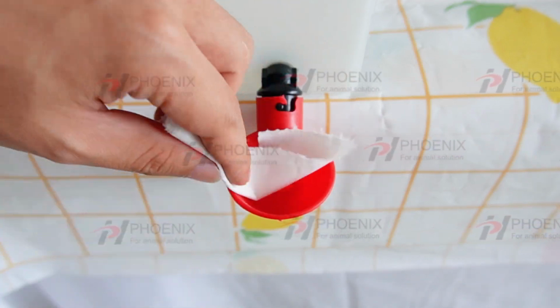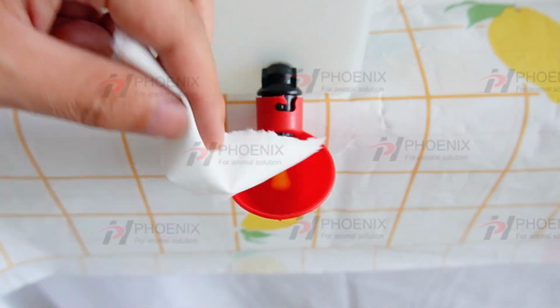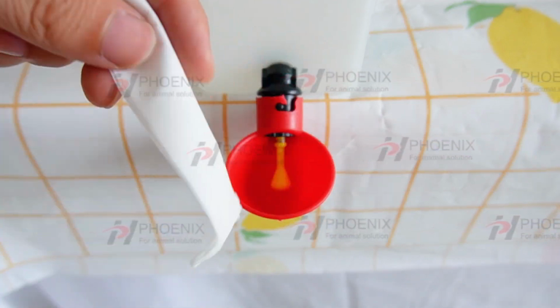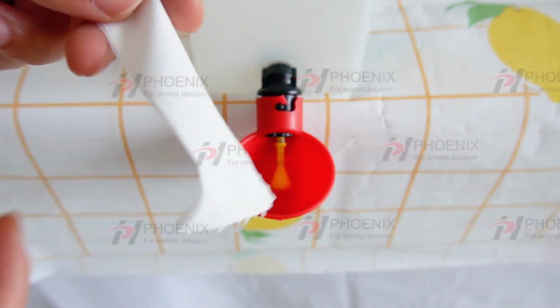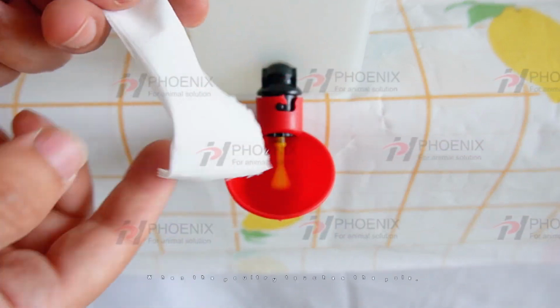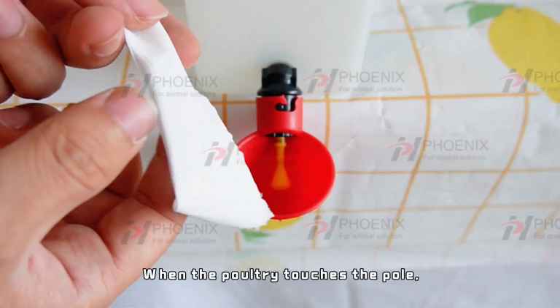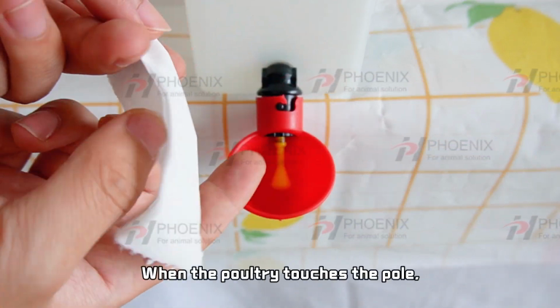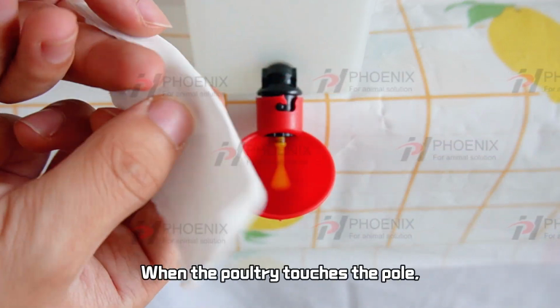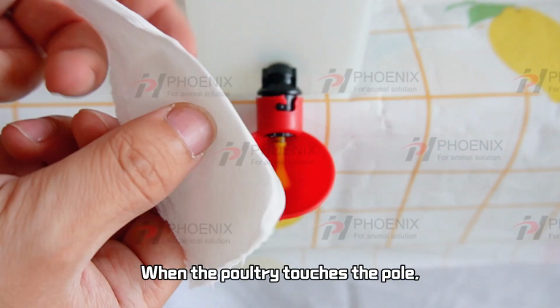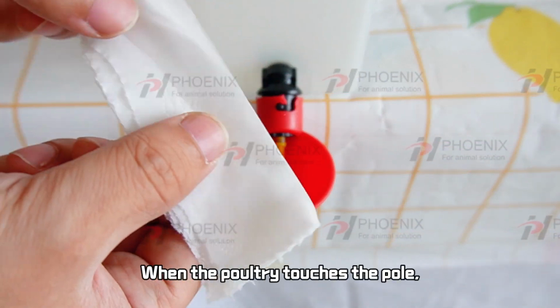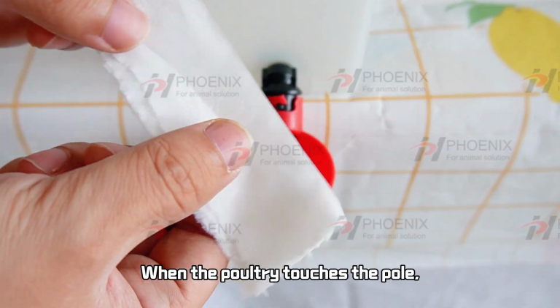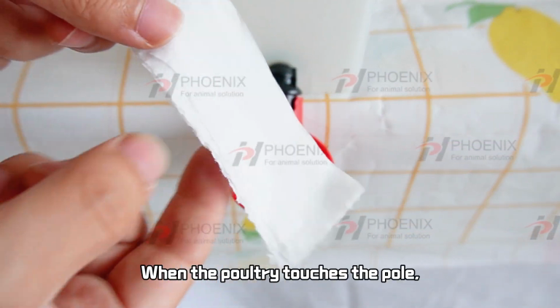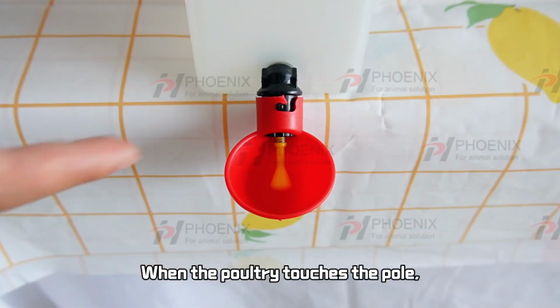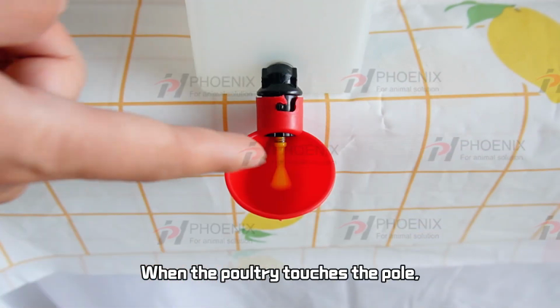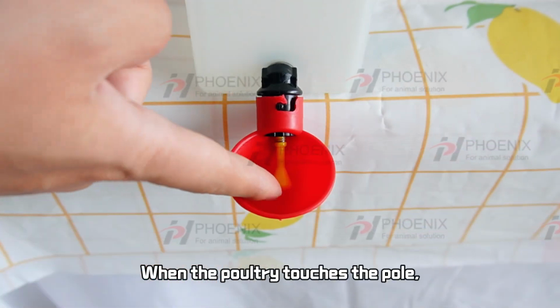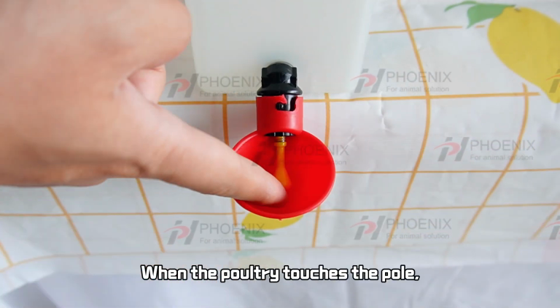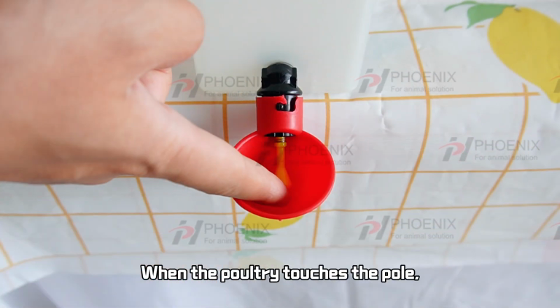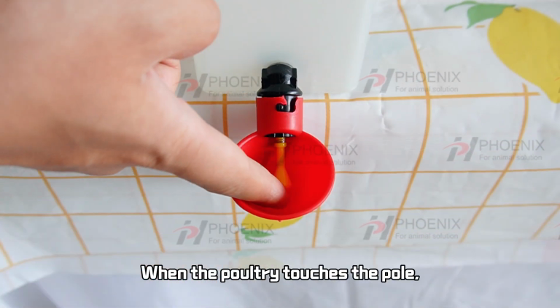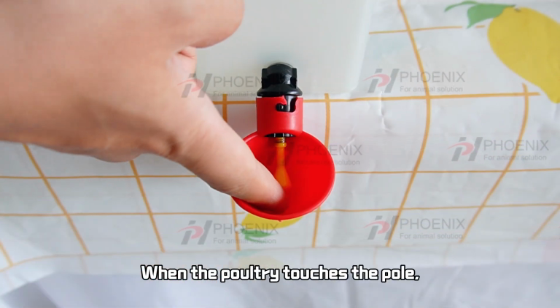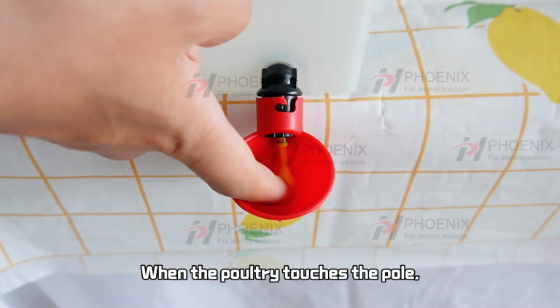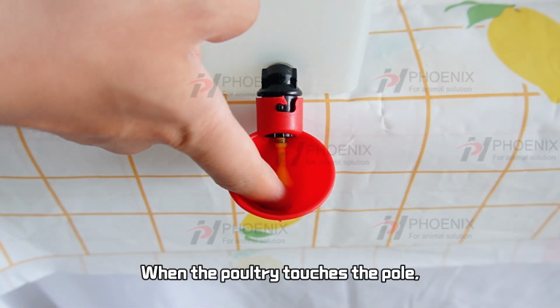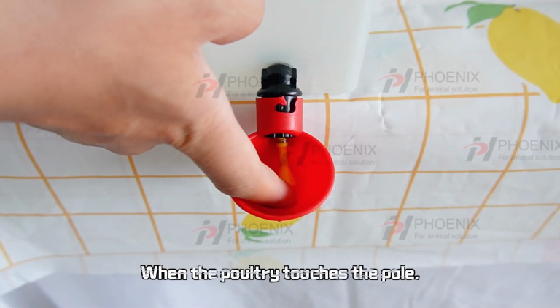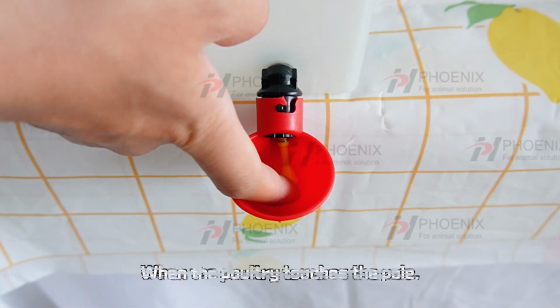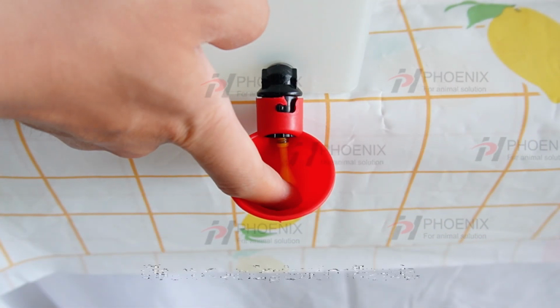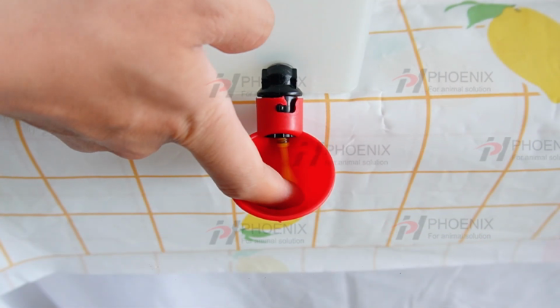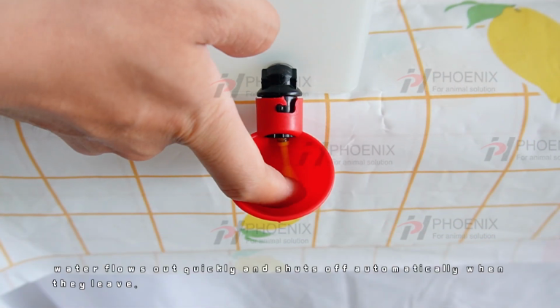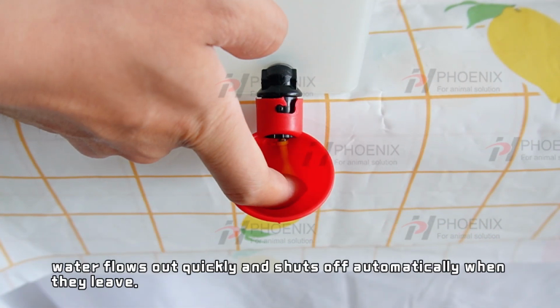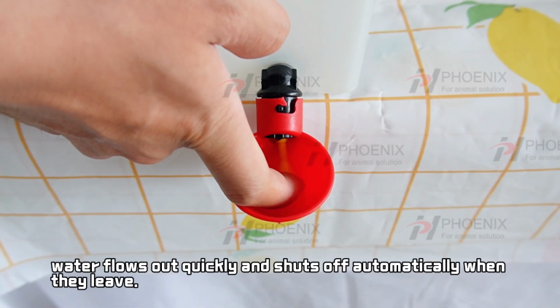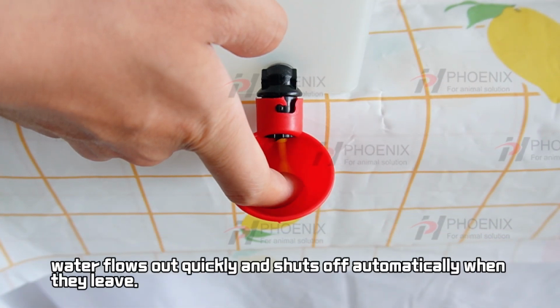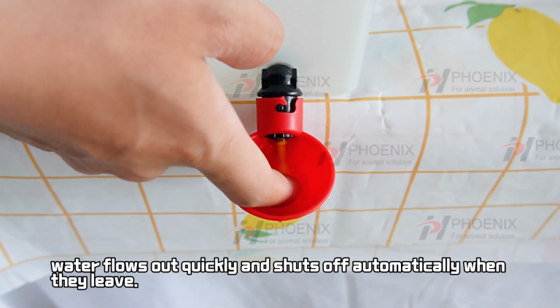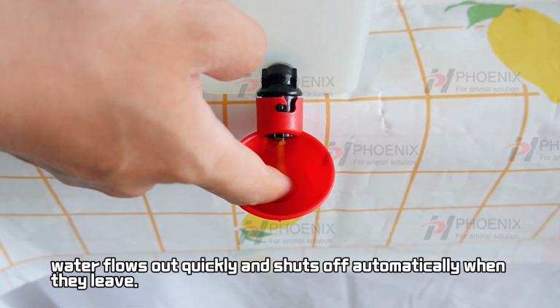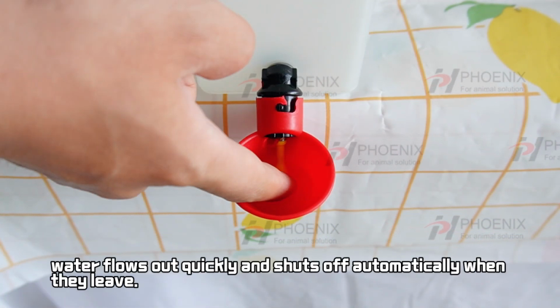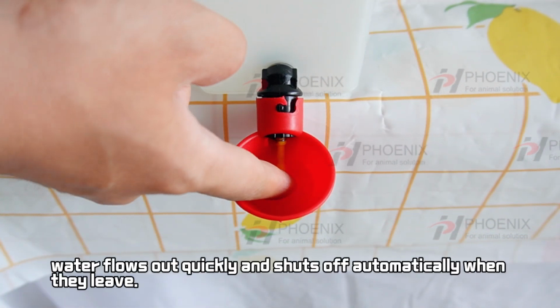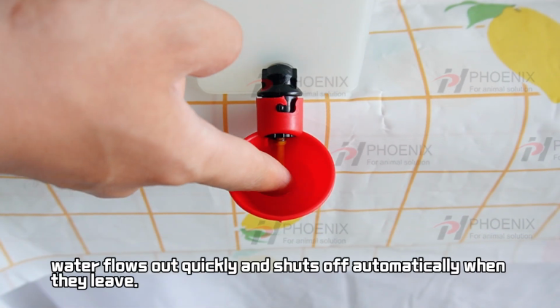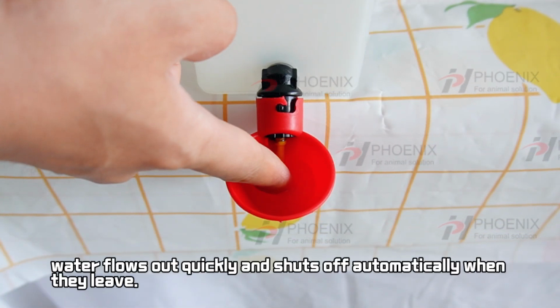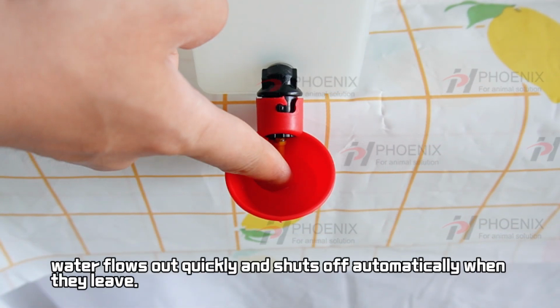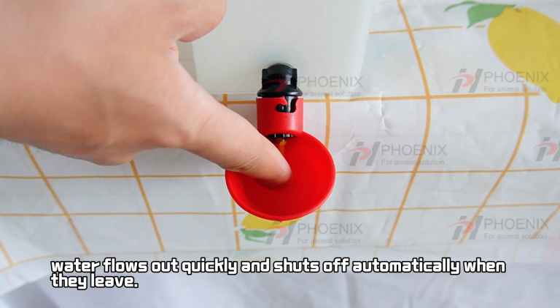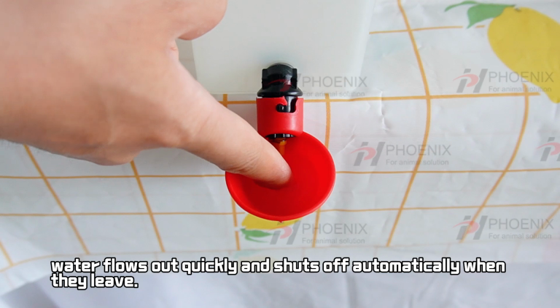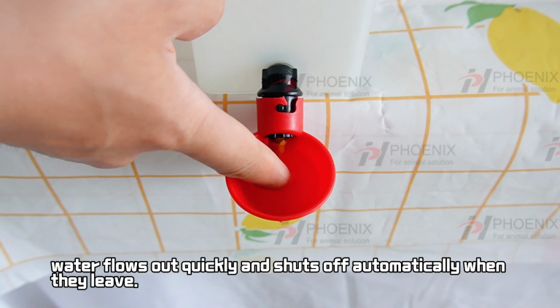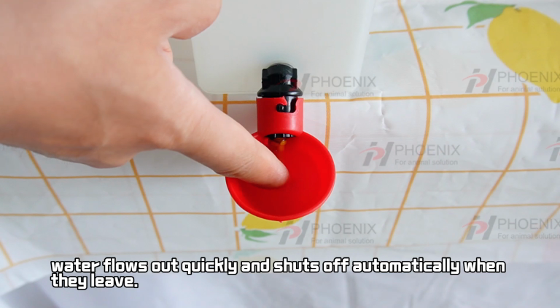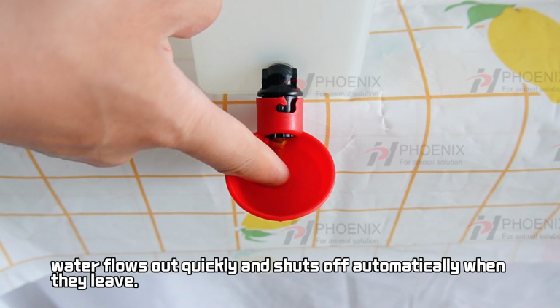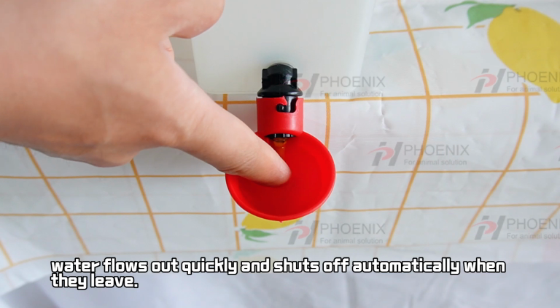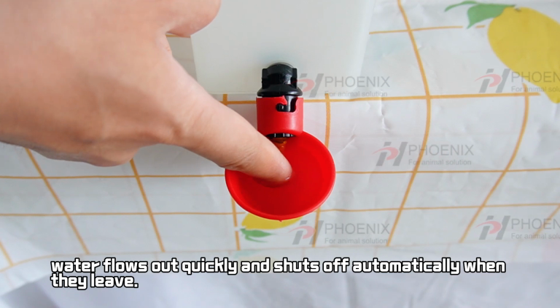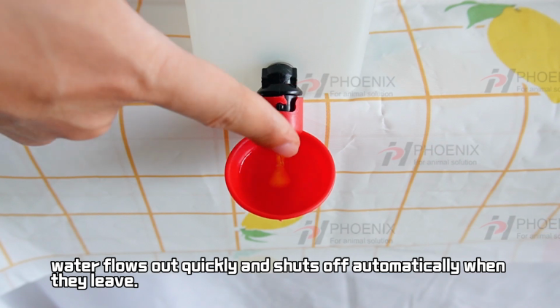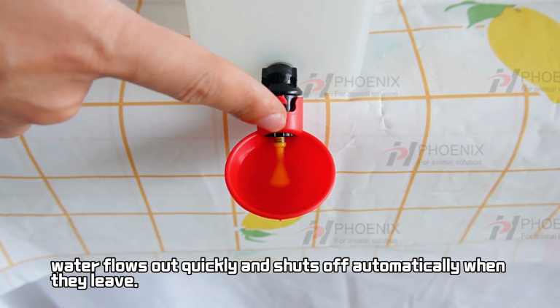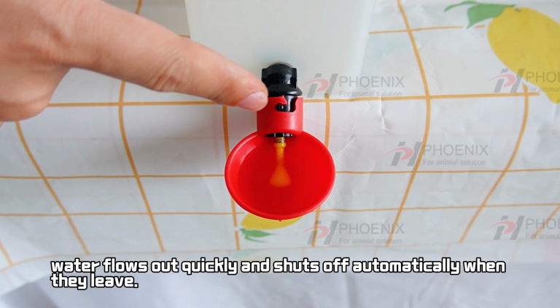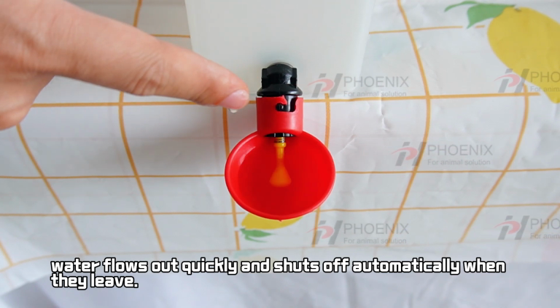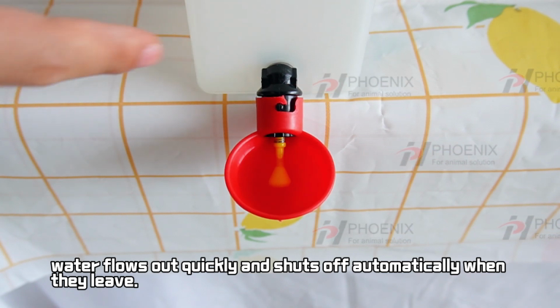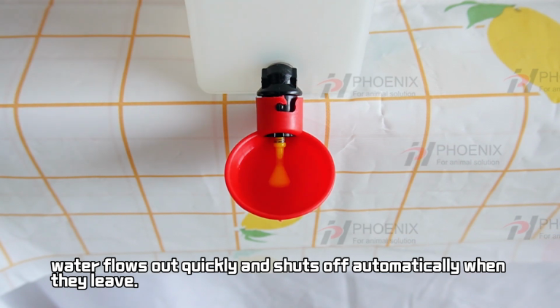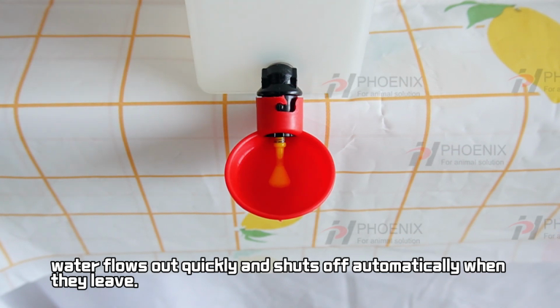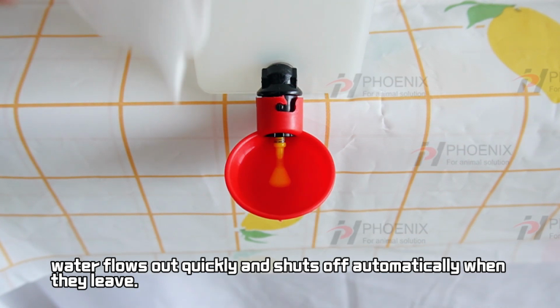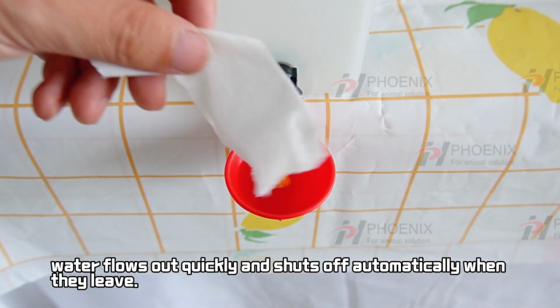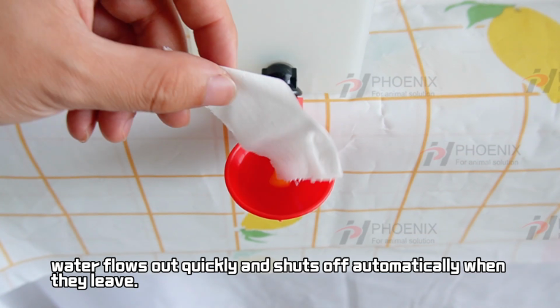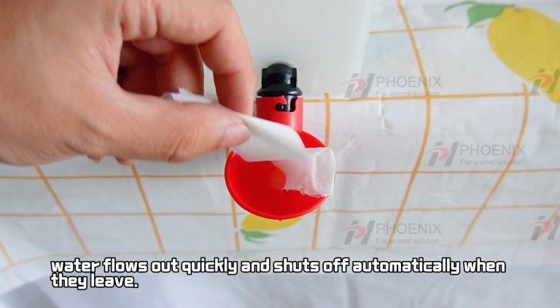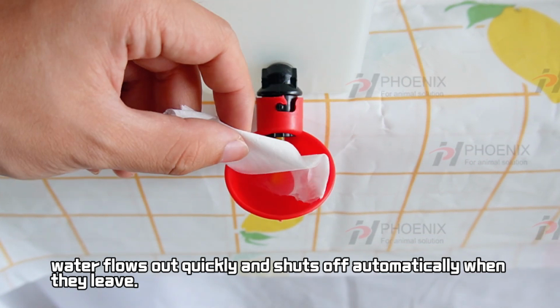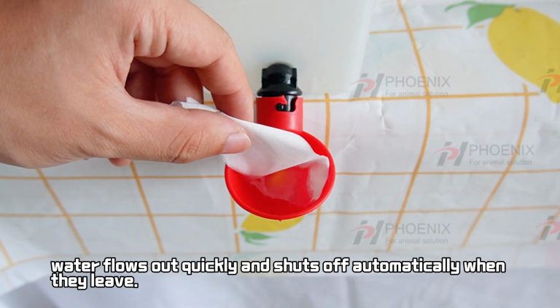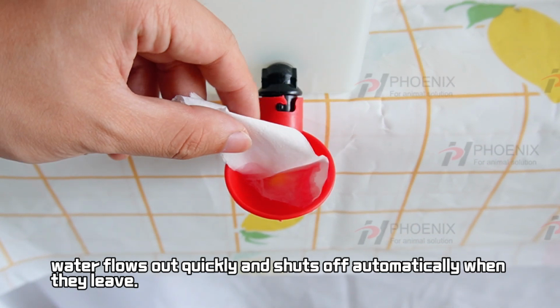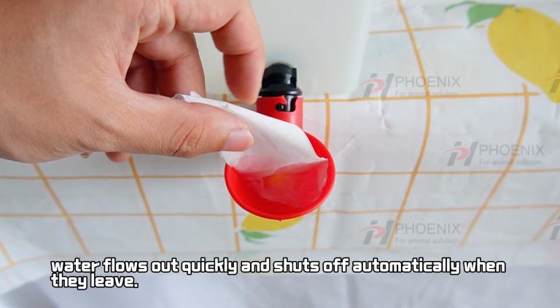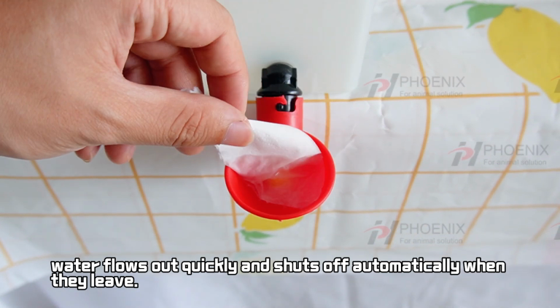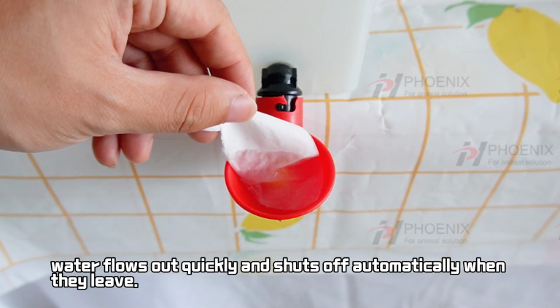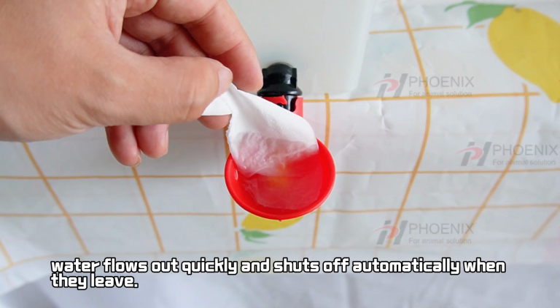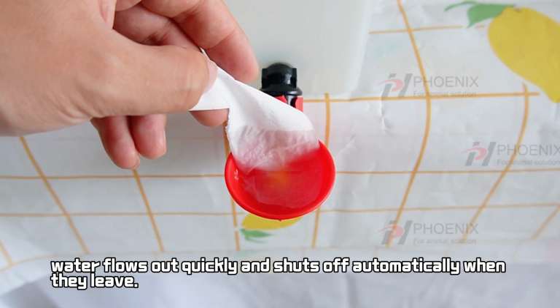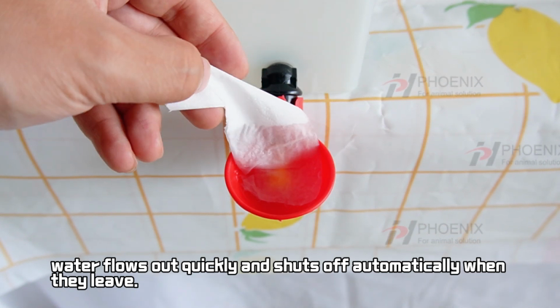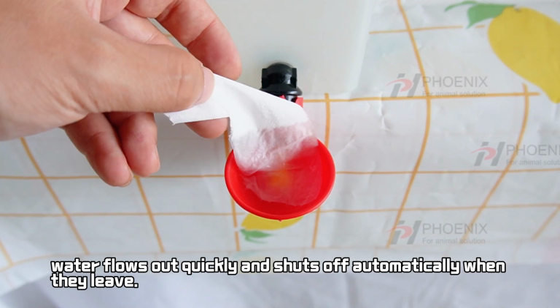When the poultry touches the pool, water flows out quickly and shuts off automatically when they leave.